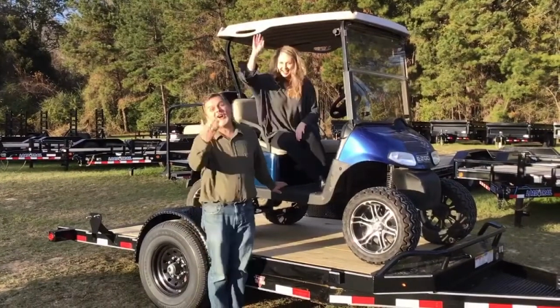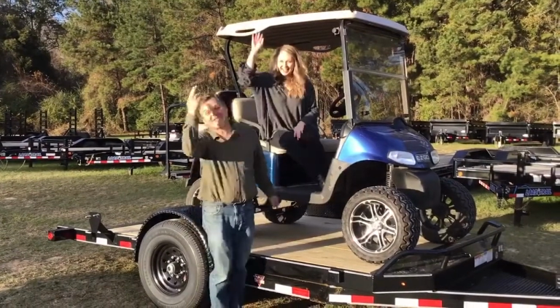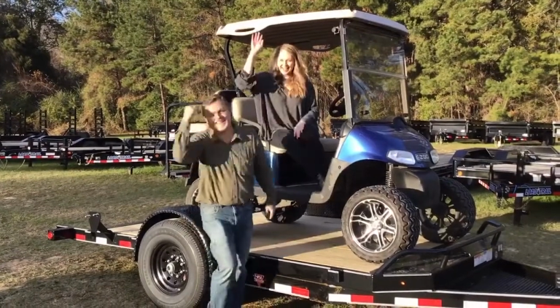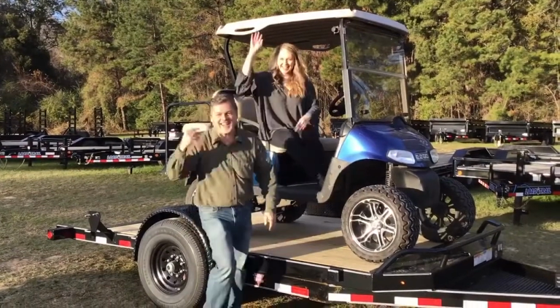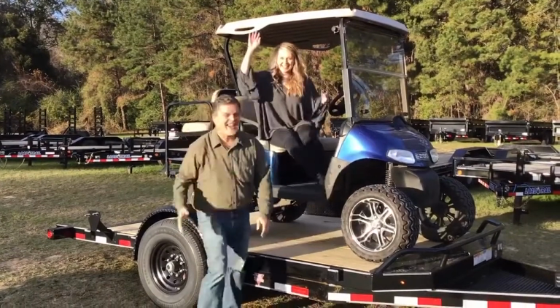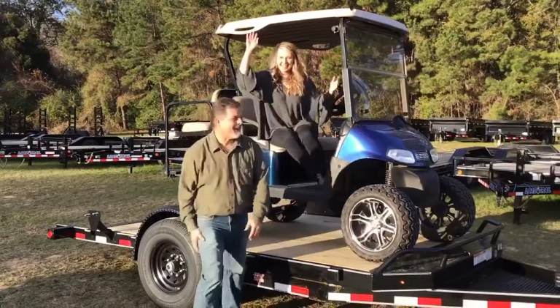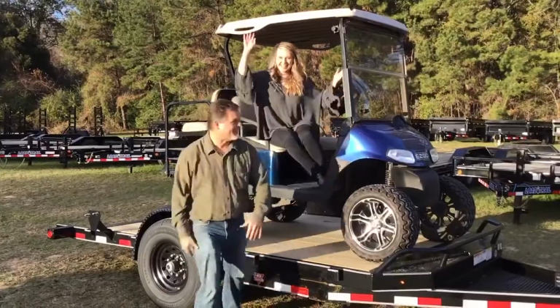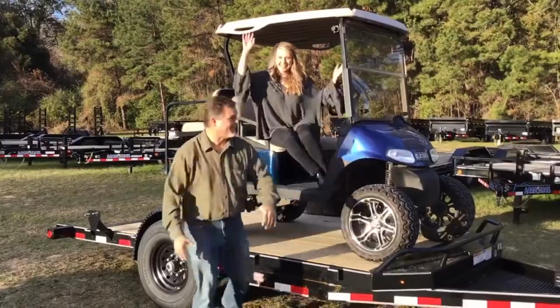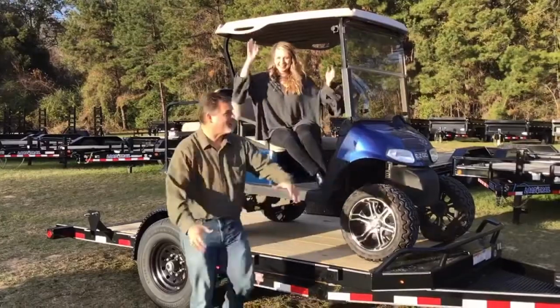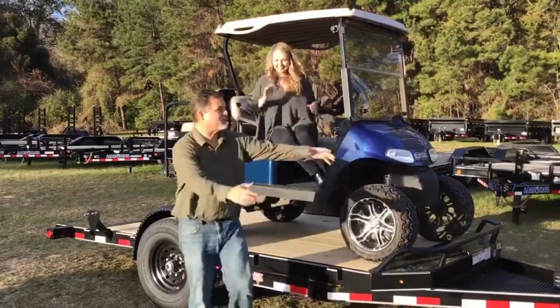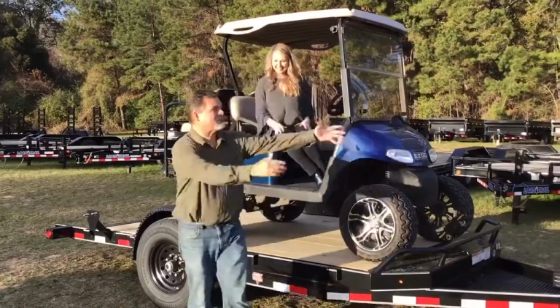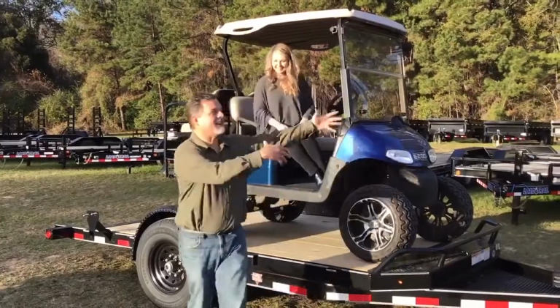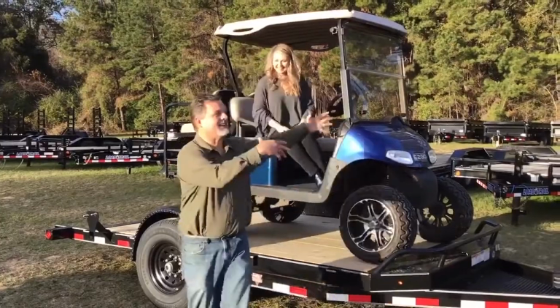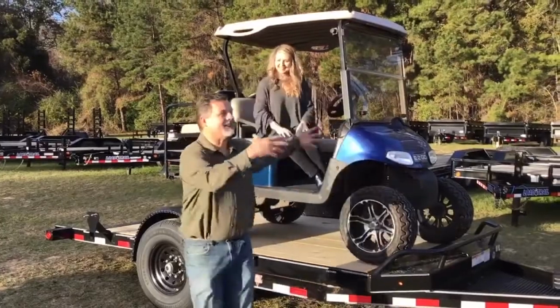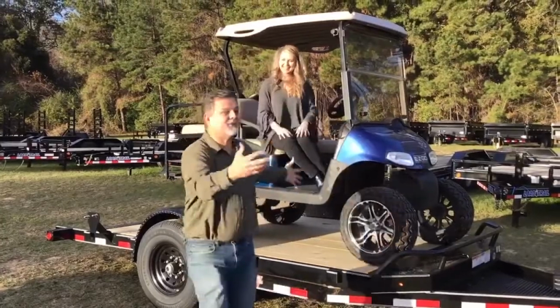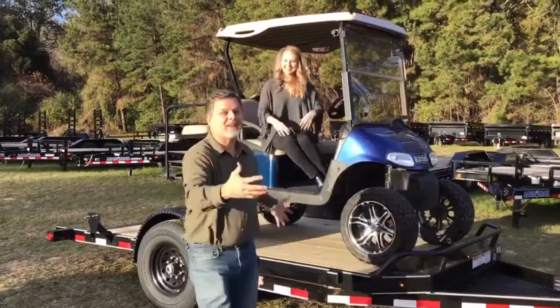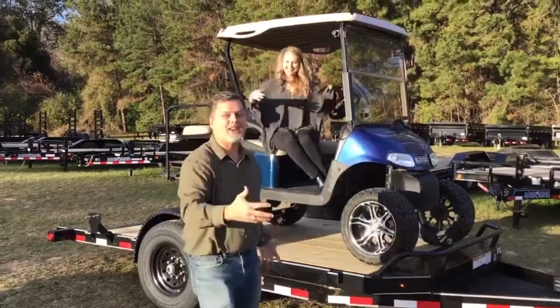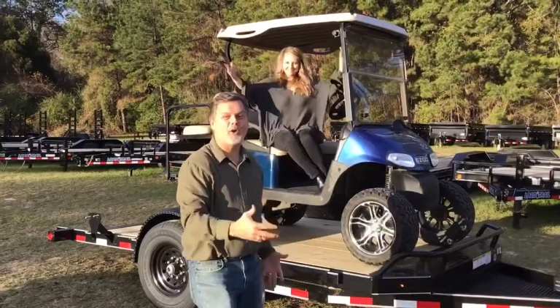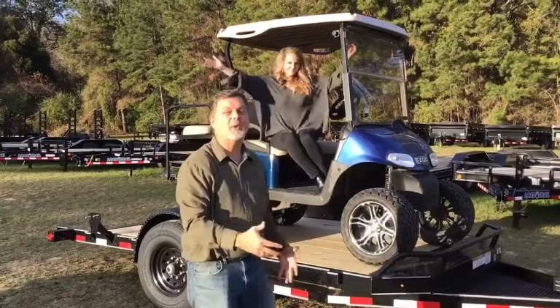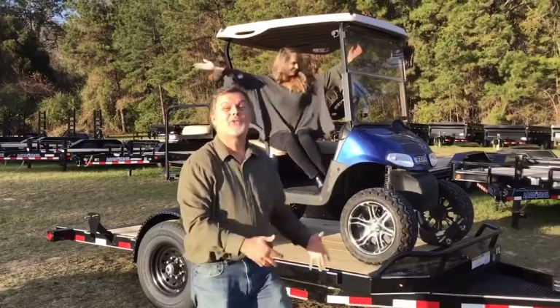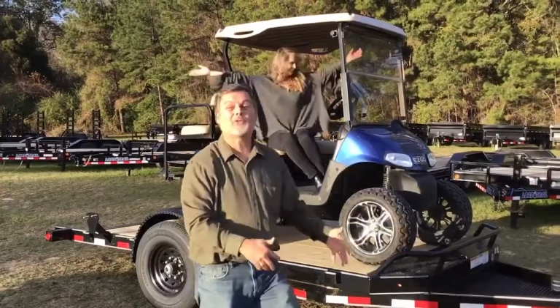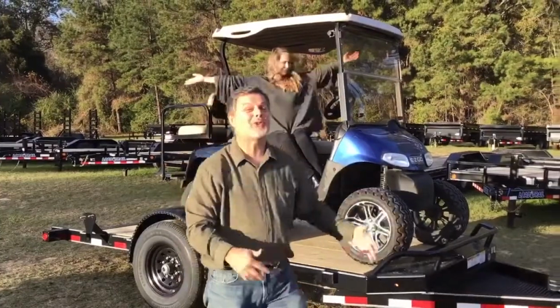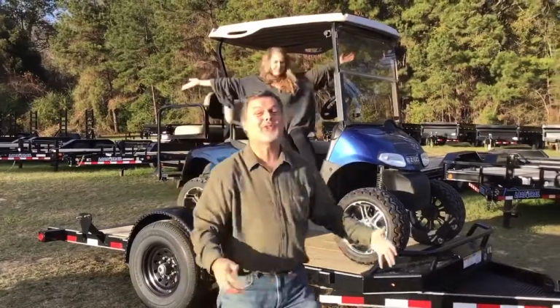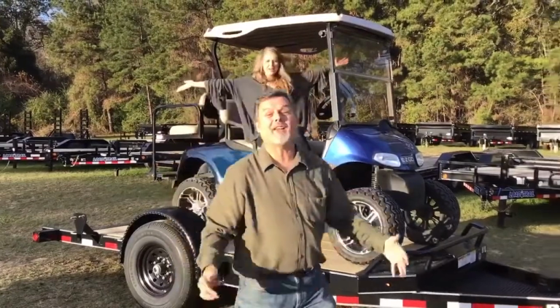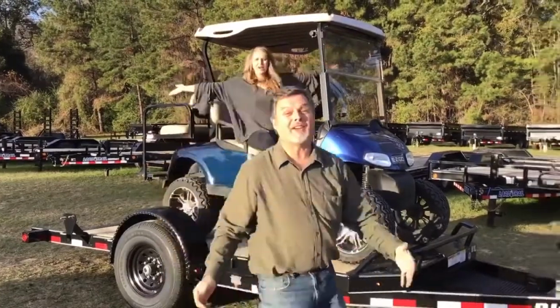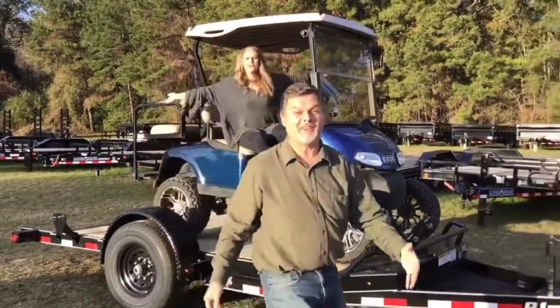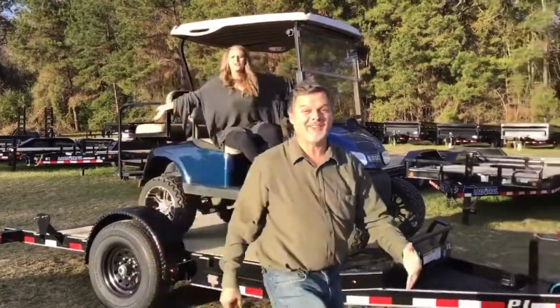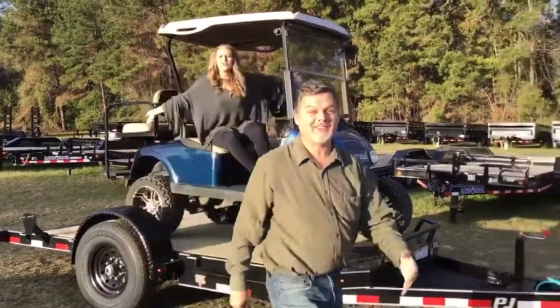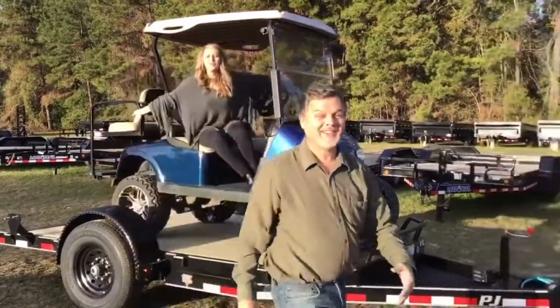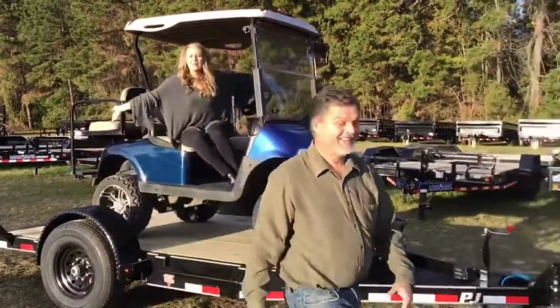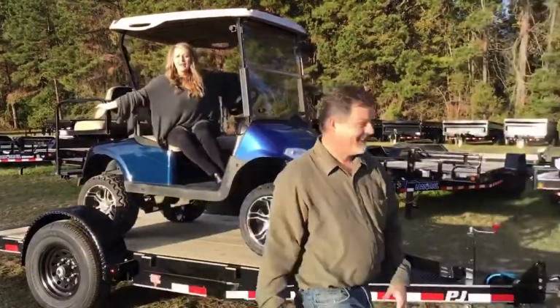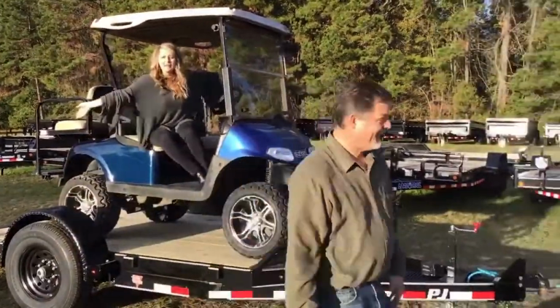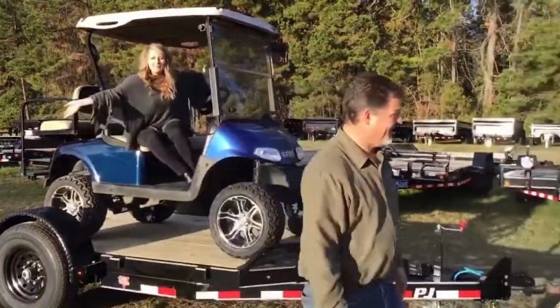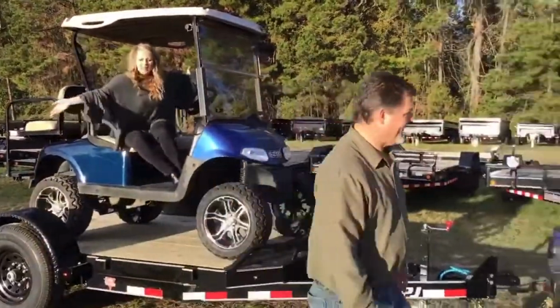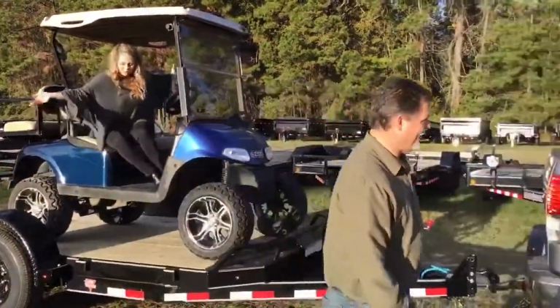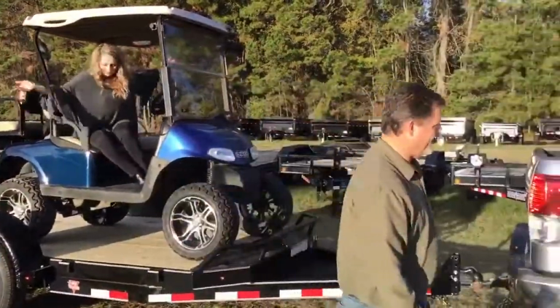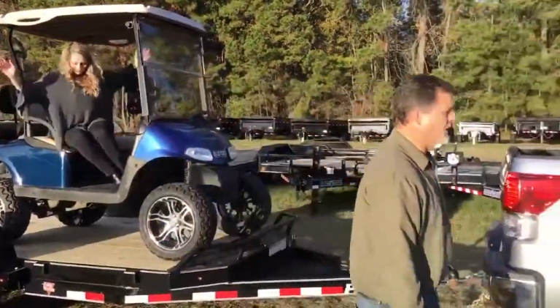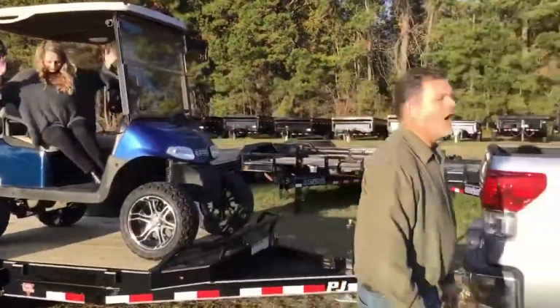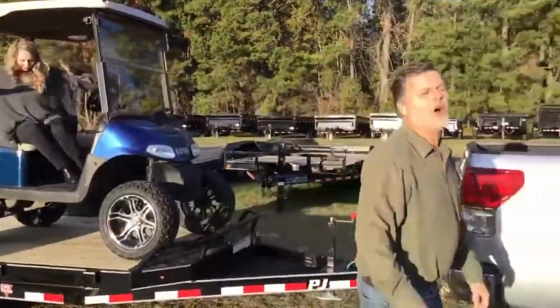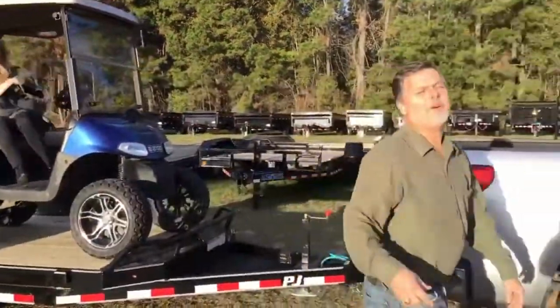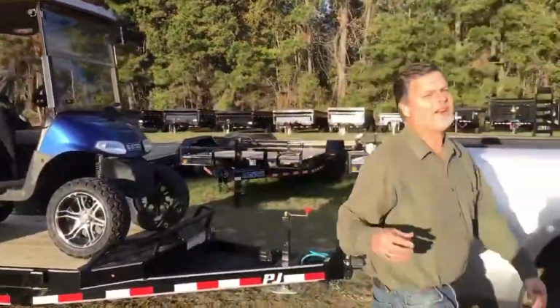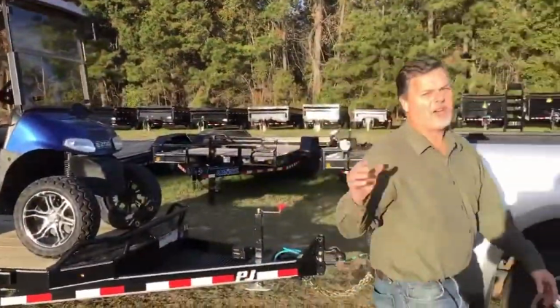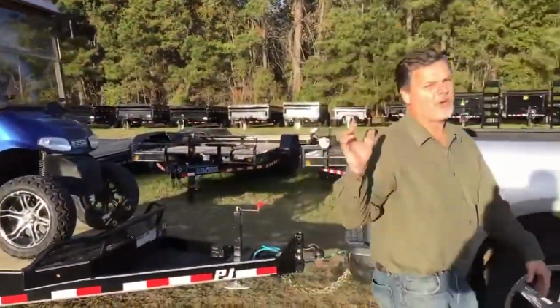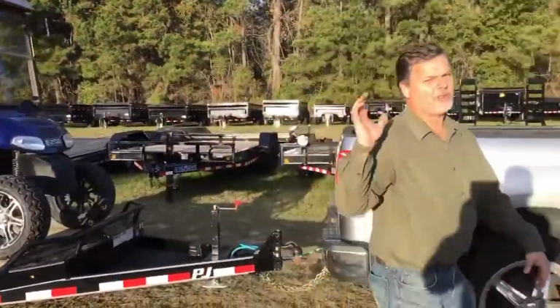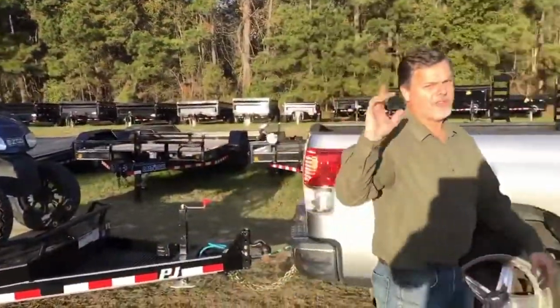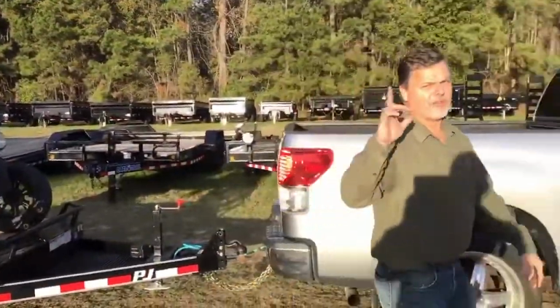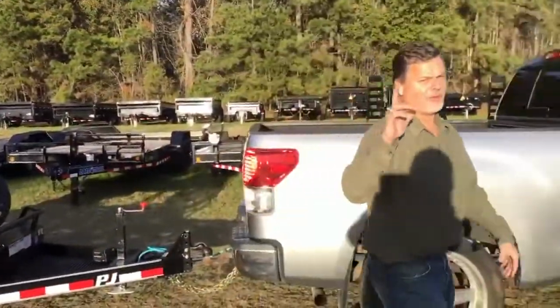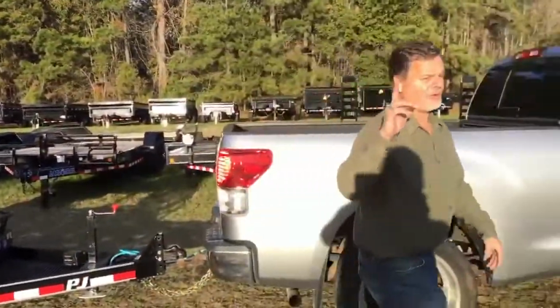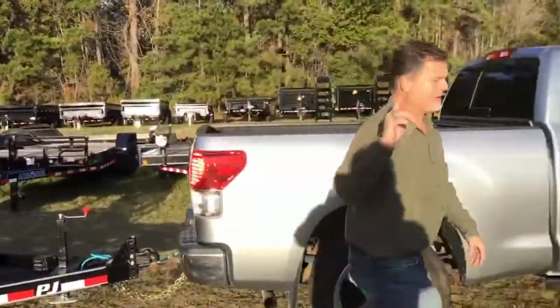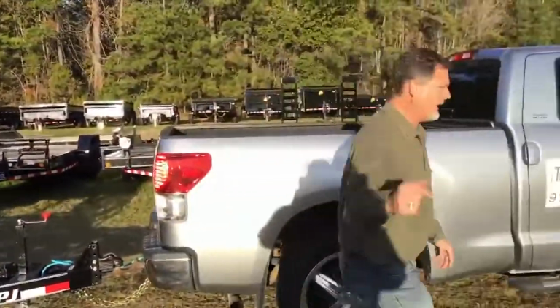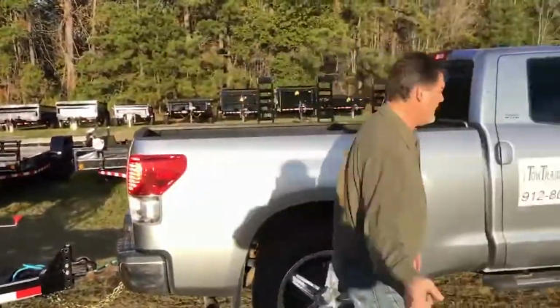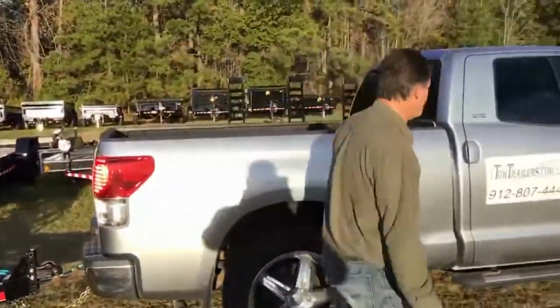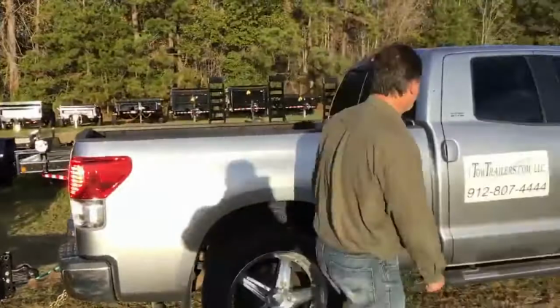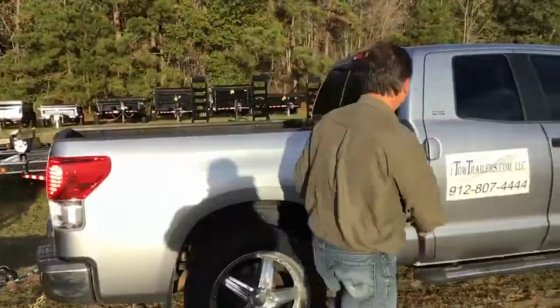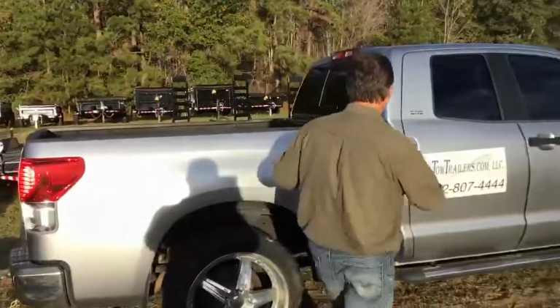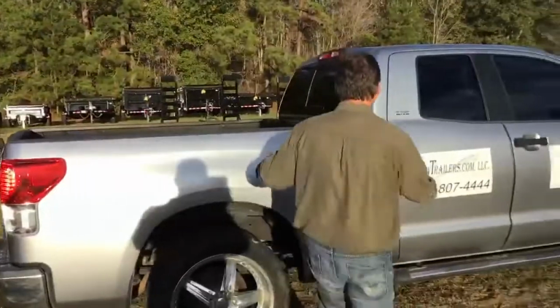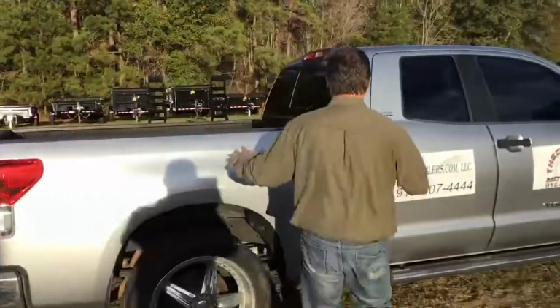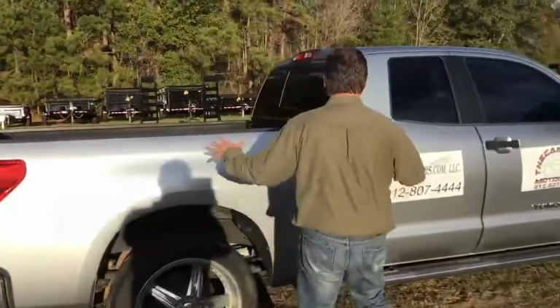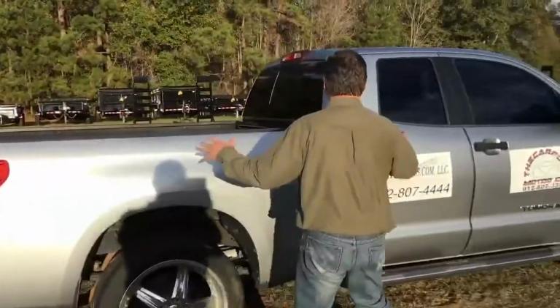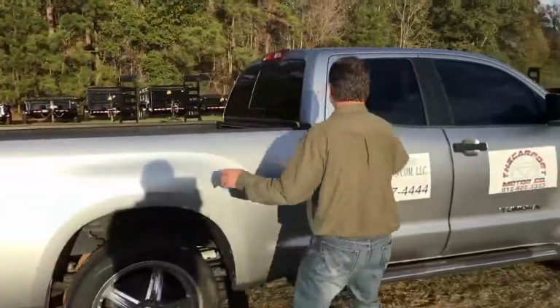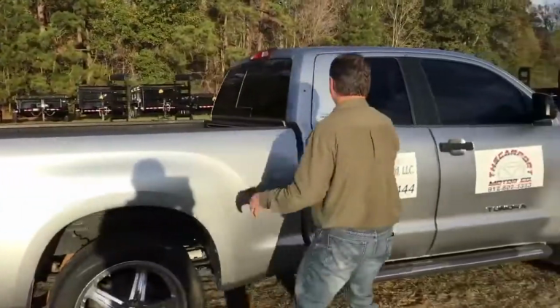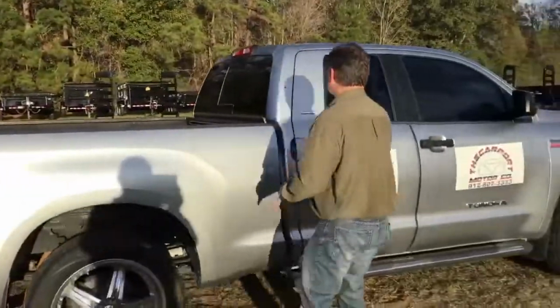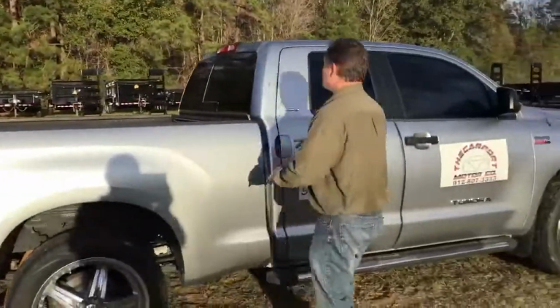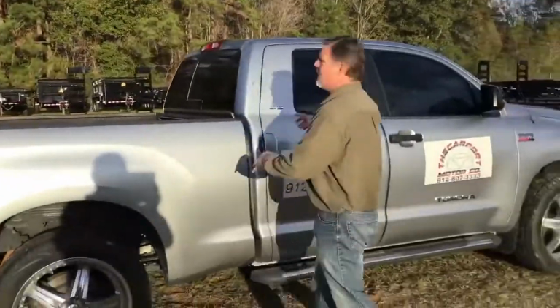And y'all, today everything you see in this video is for sale — other than me, and my daughter's never for sale. Listen, let me show you this.